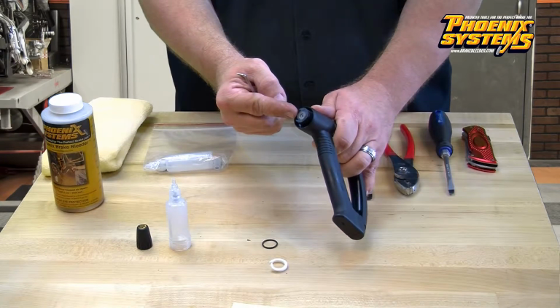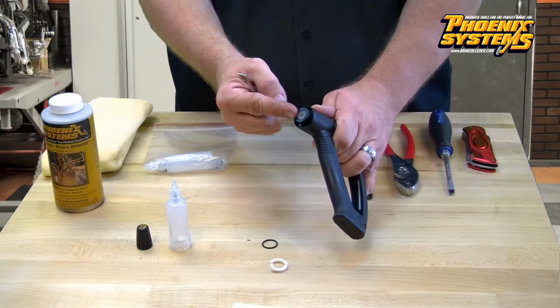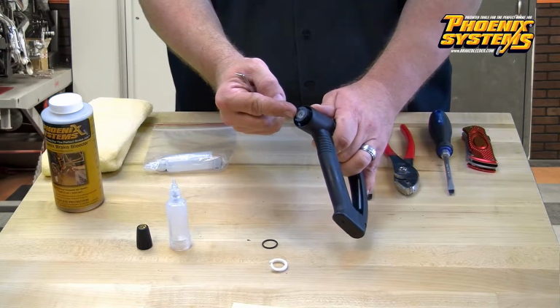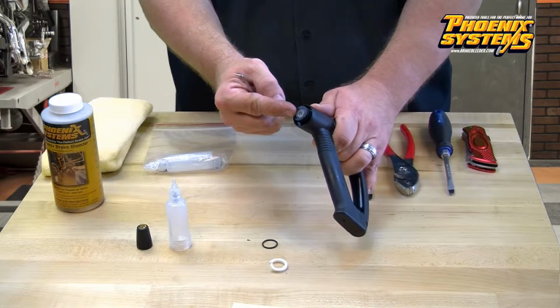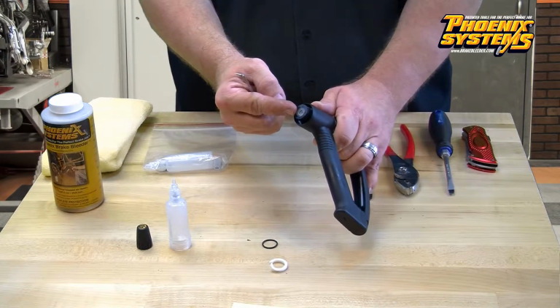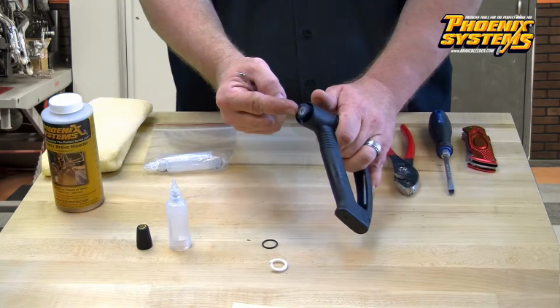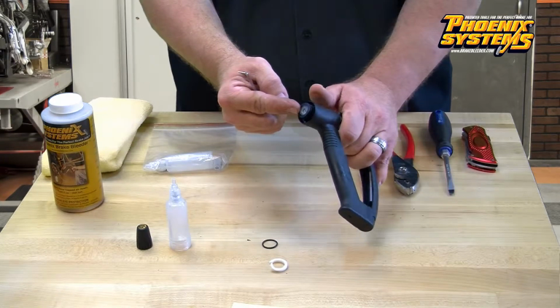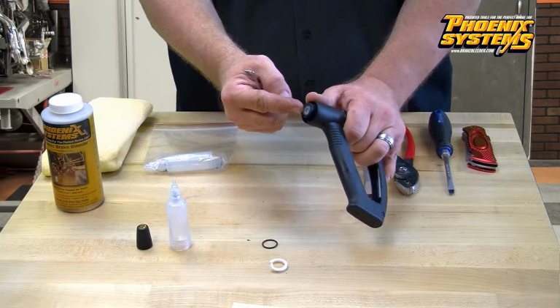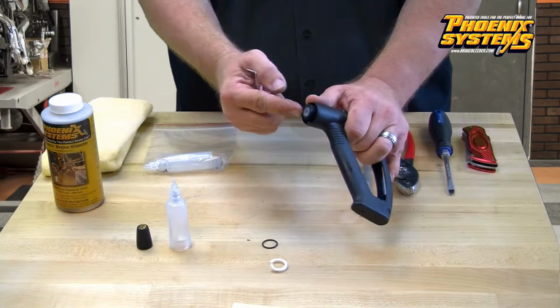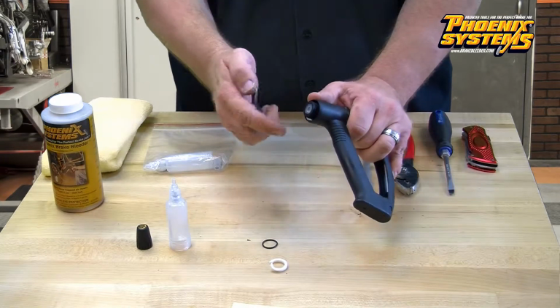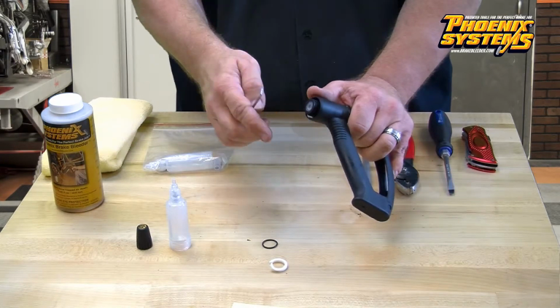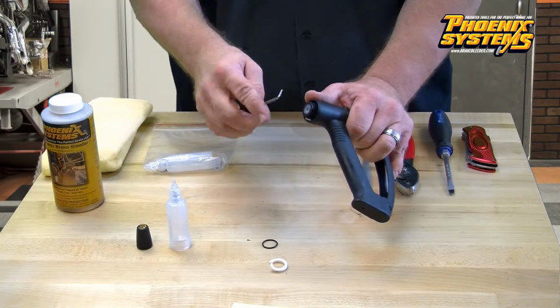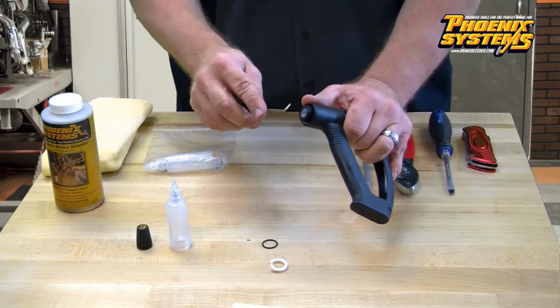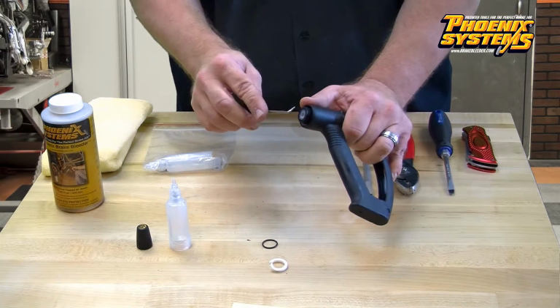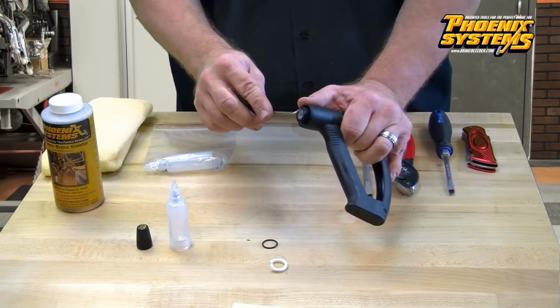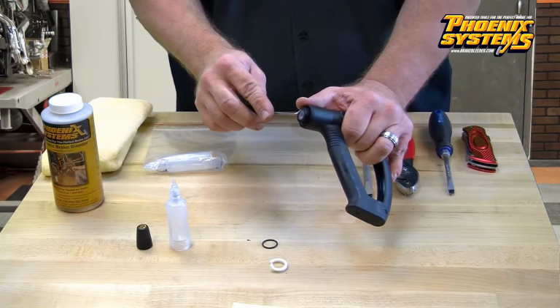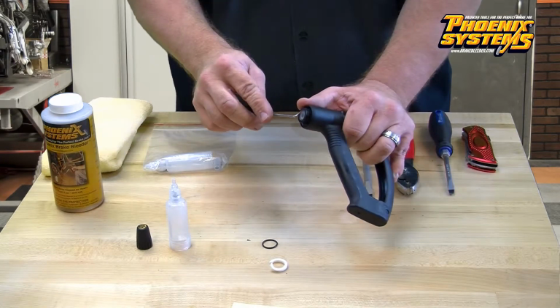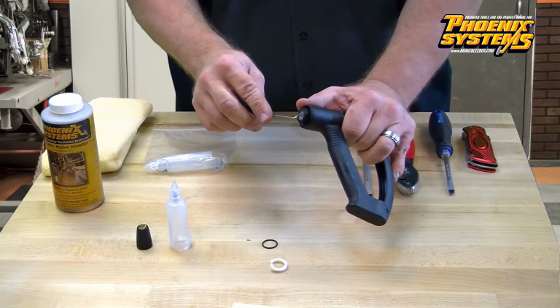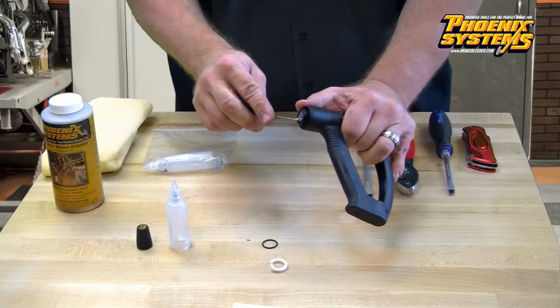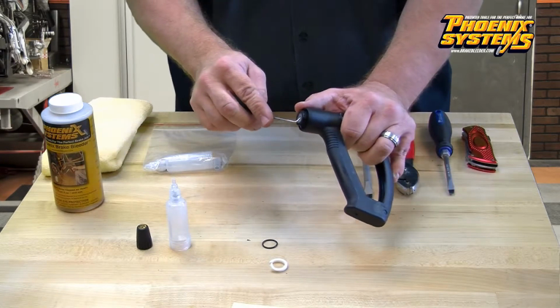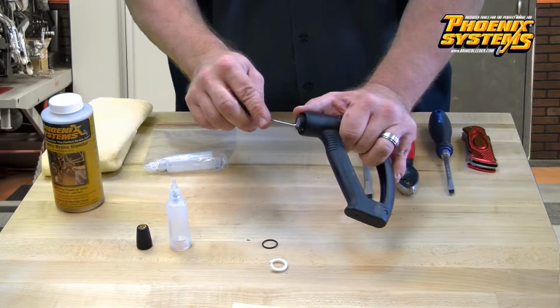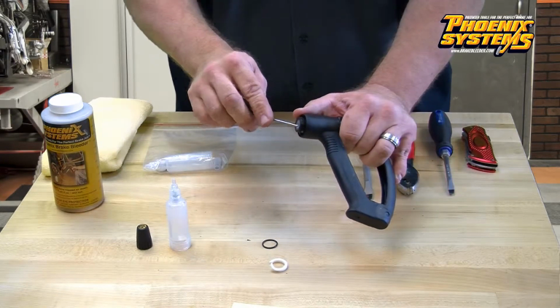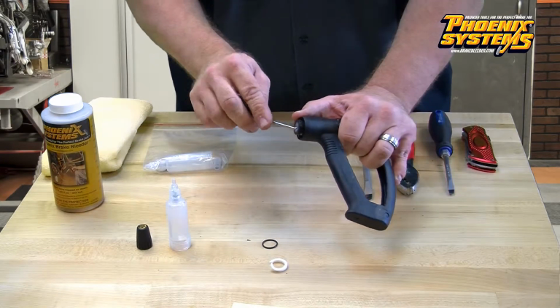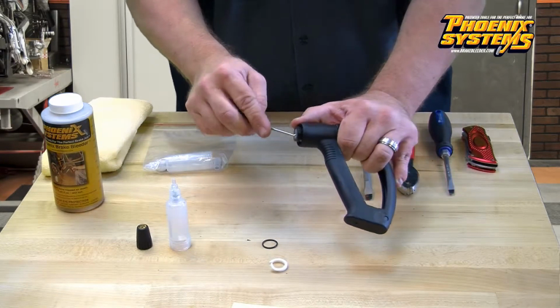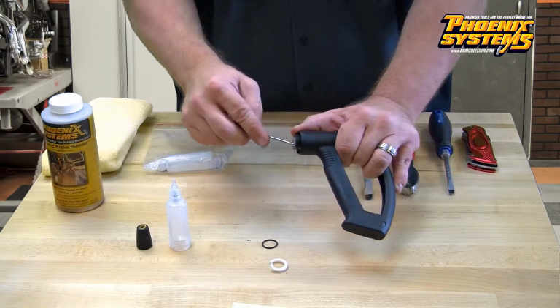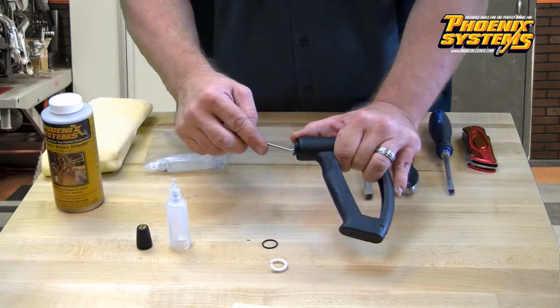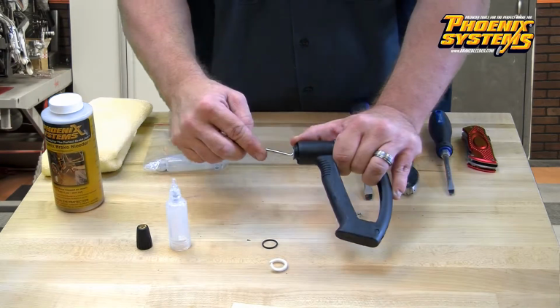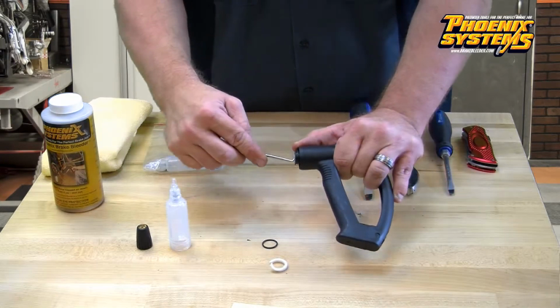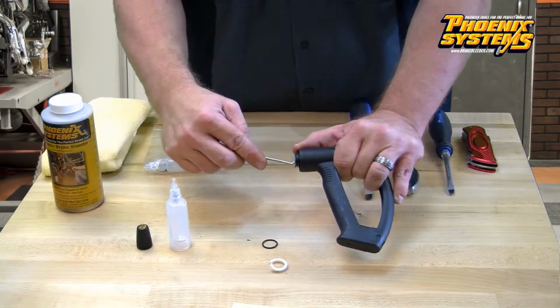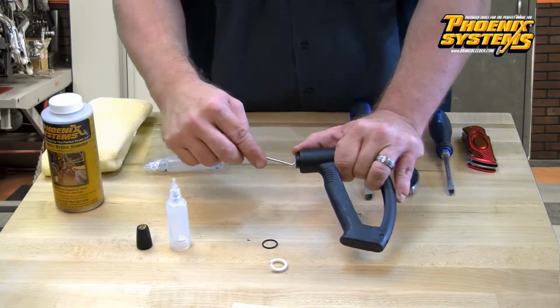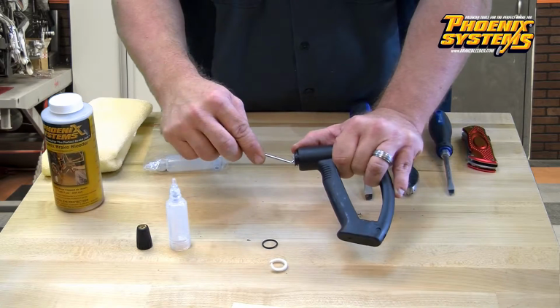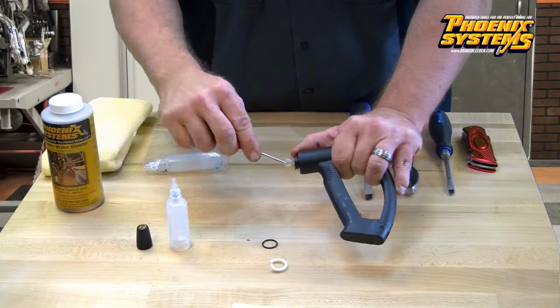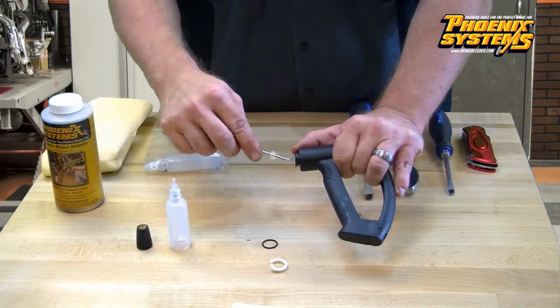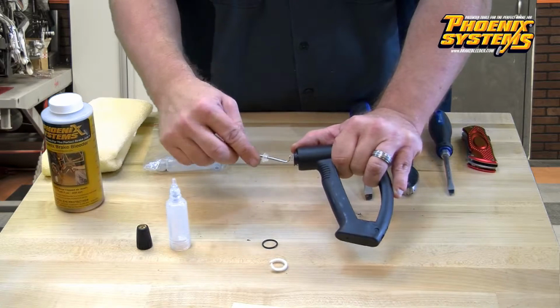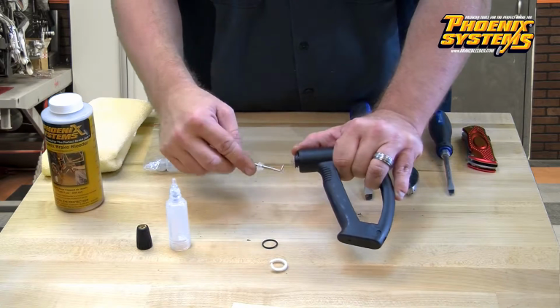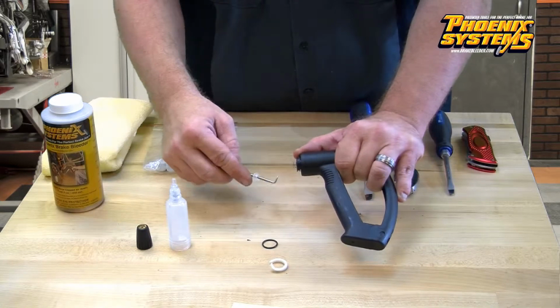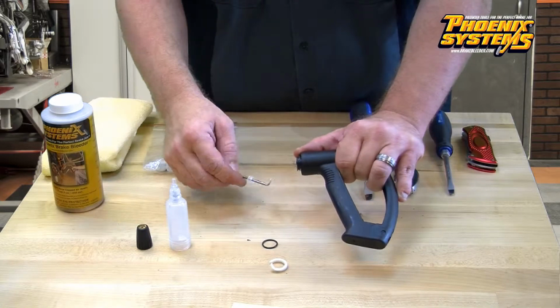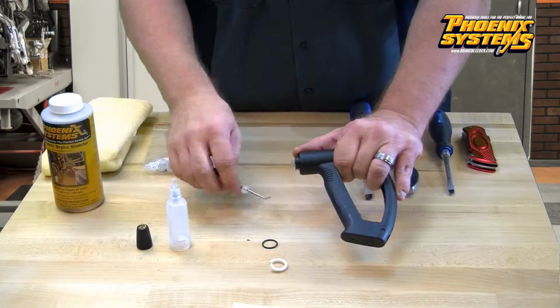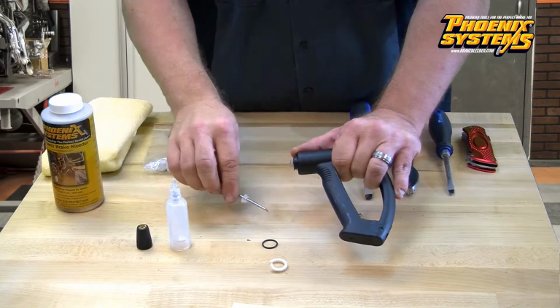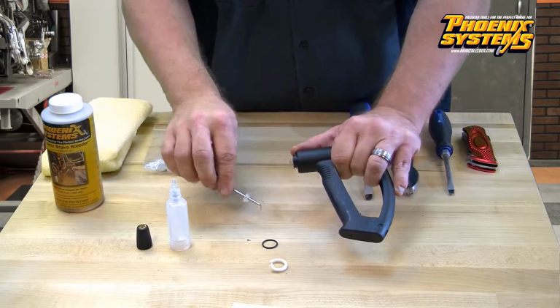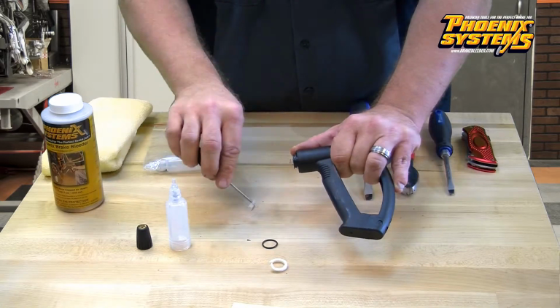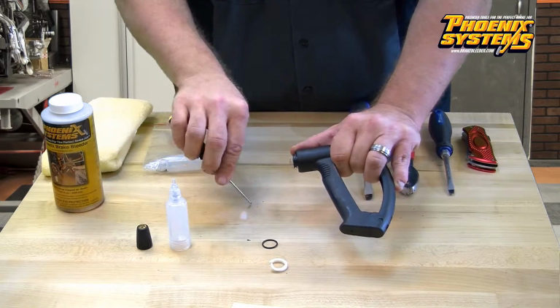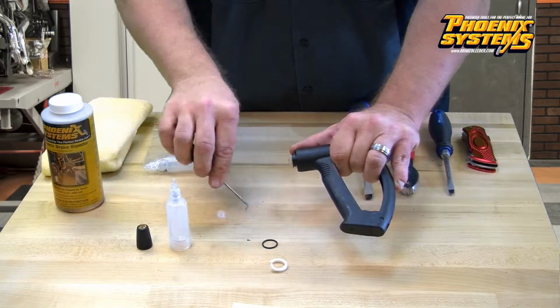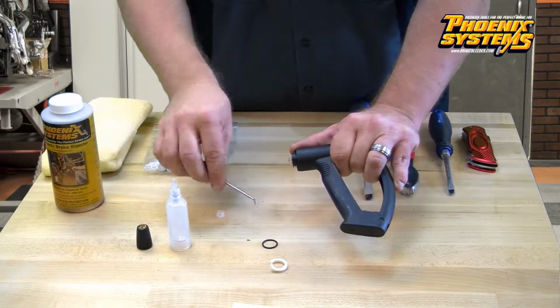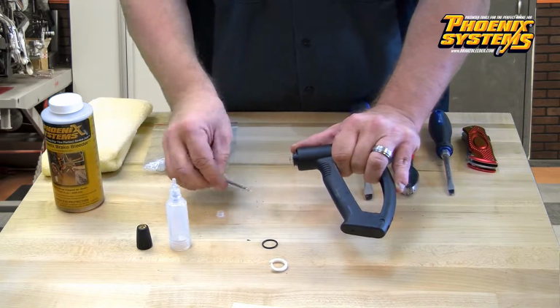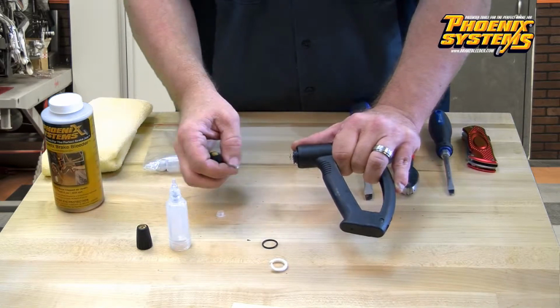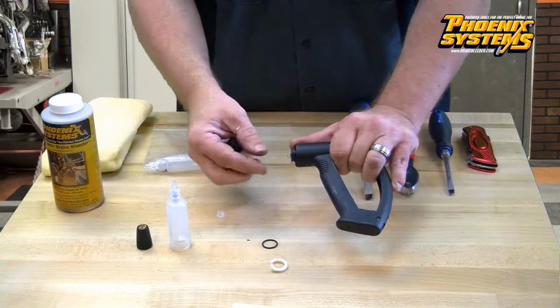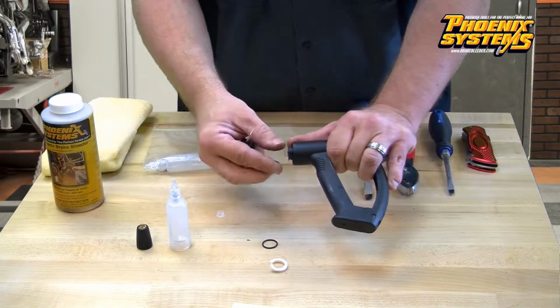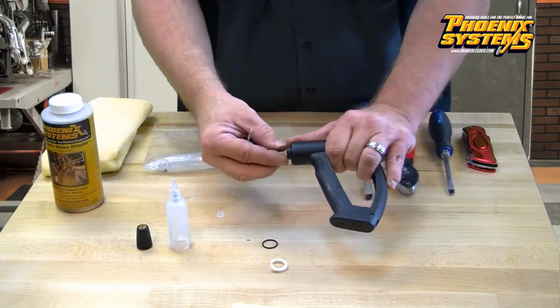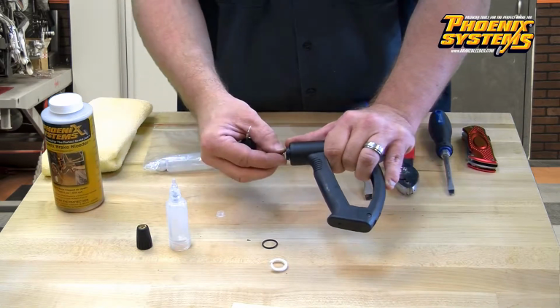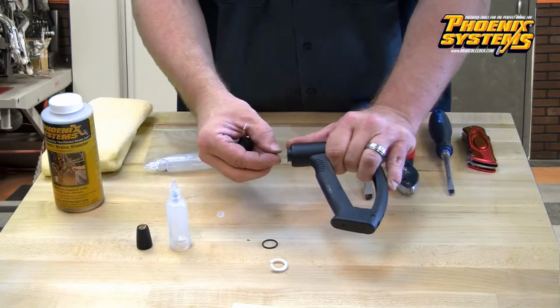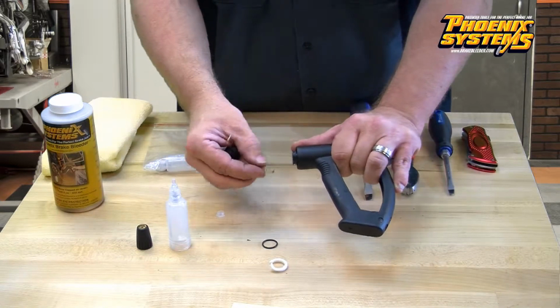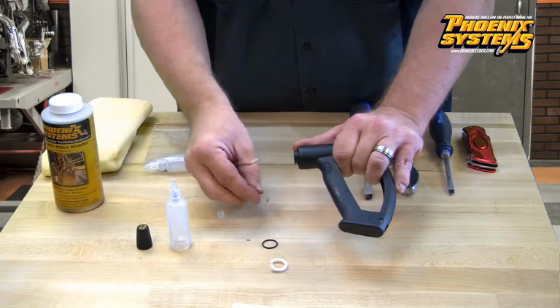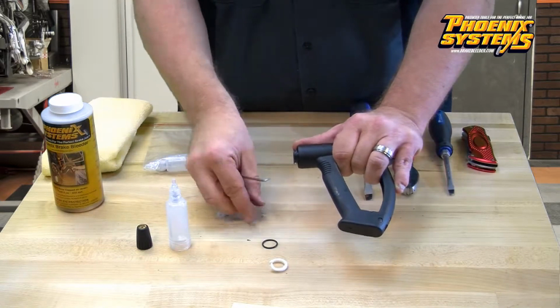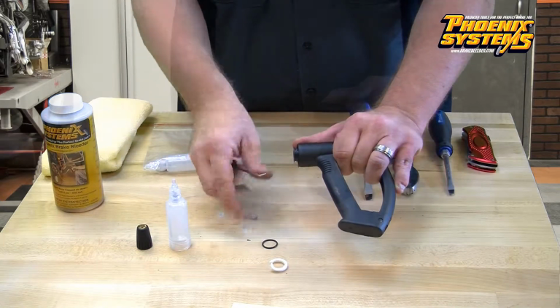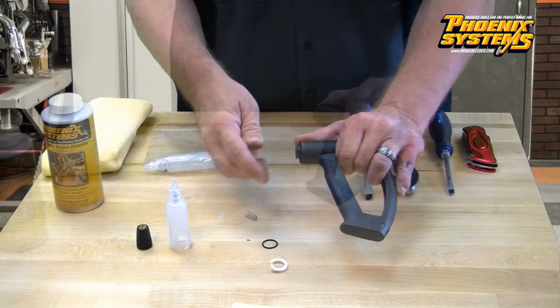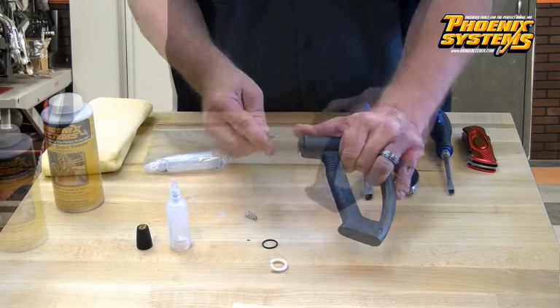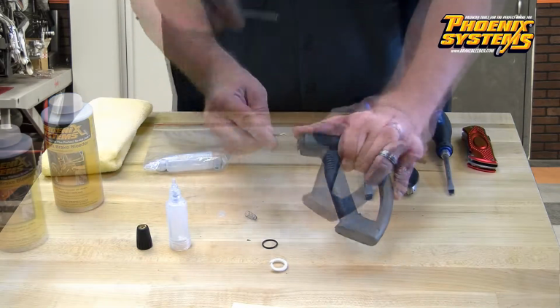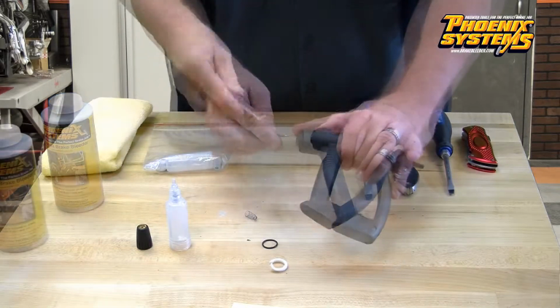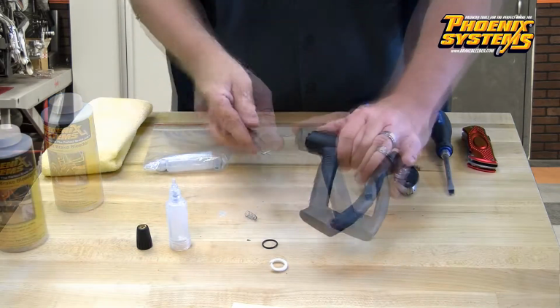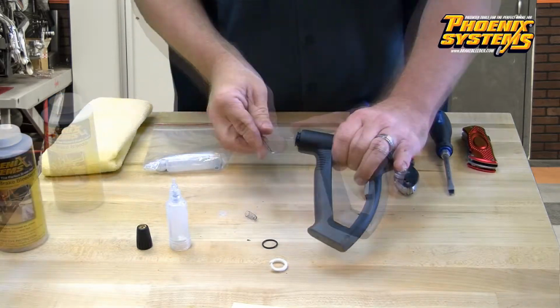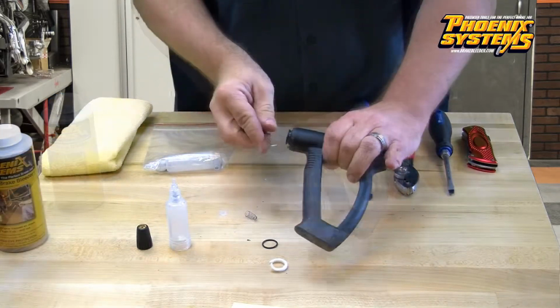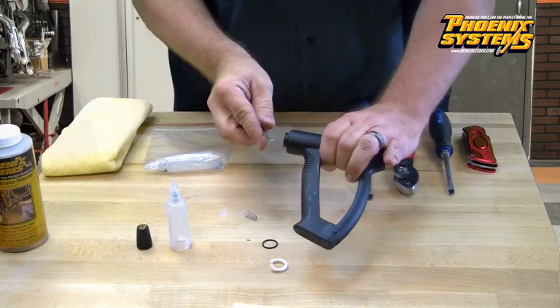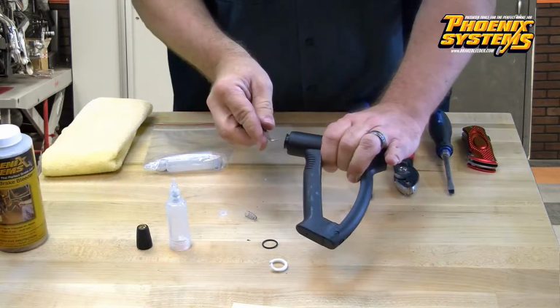This may be a little tricky. It may come apart and that is okay. Make sure you get all three pieces out.